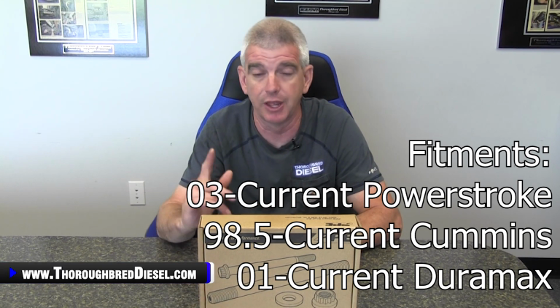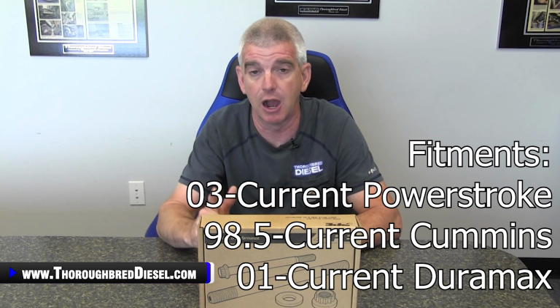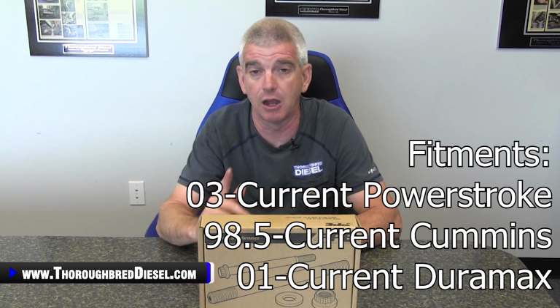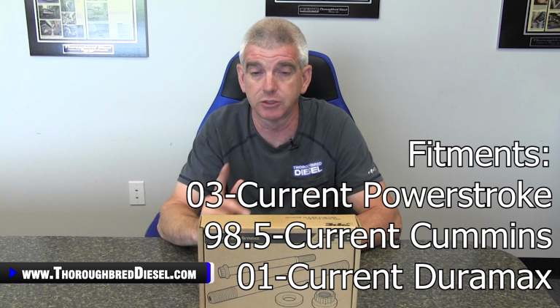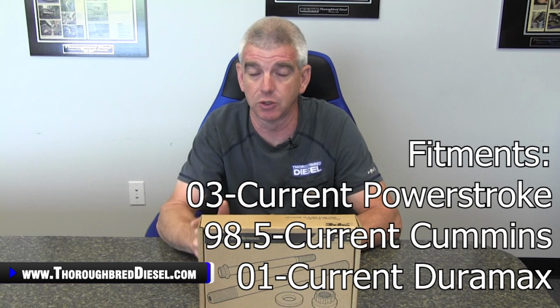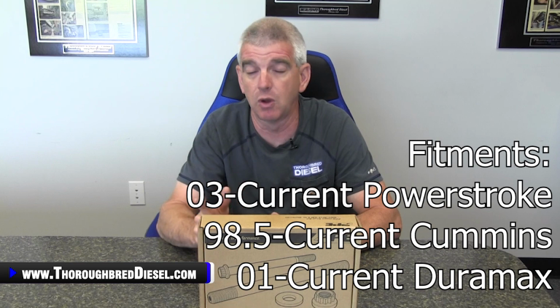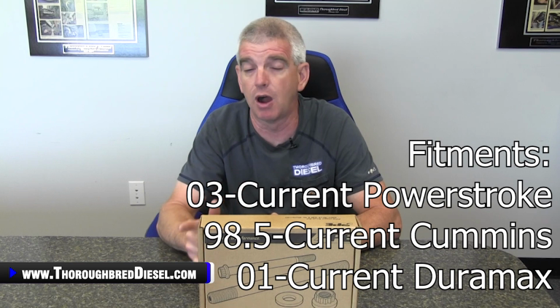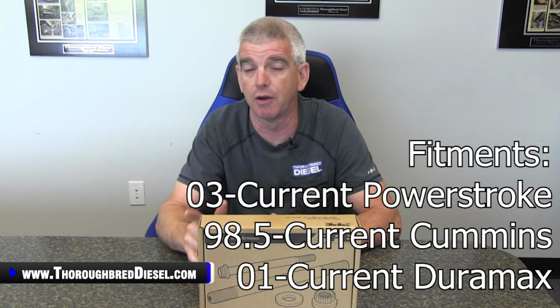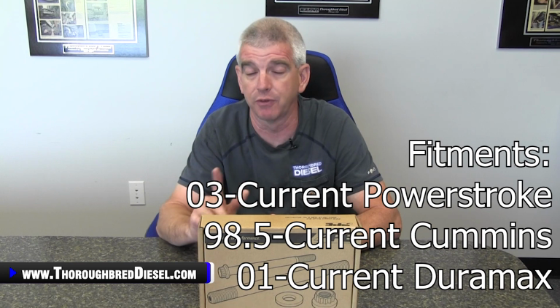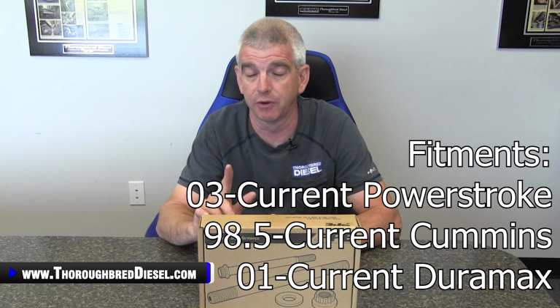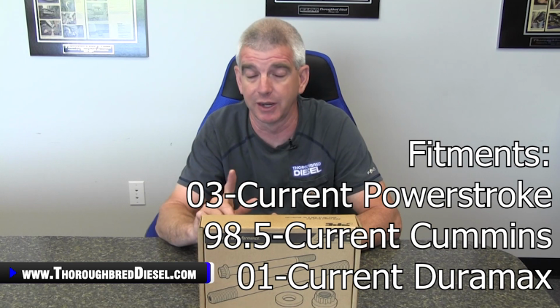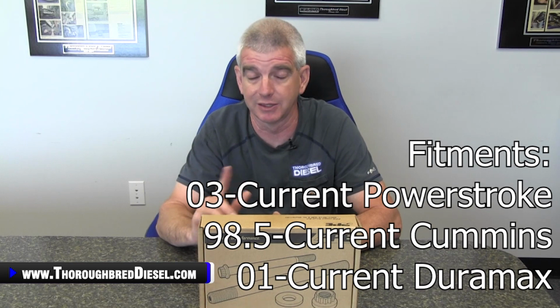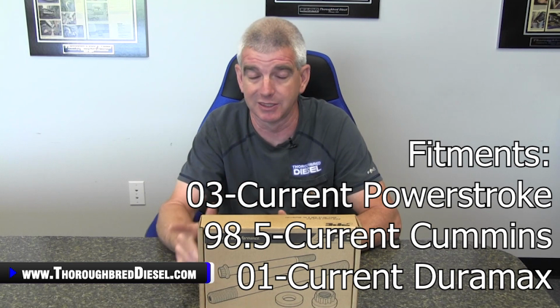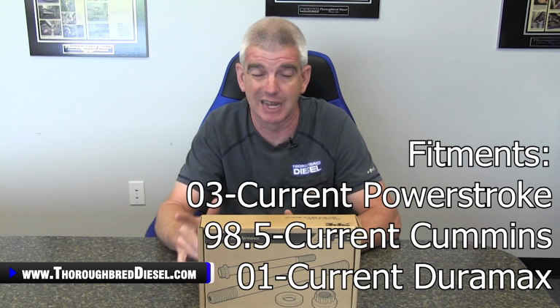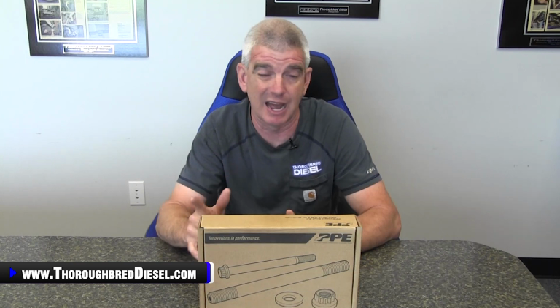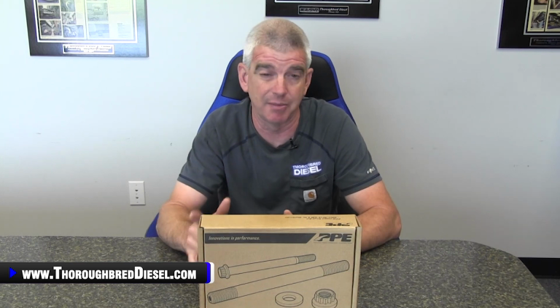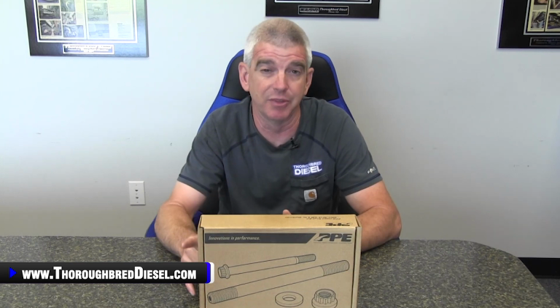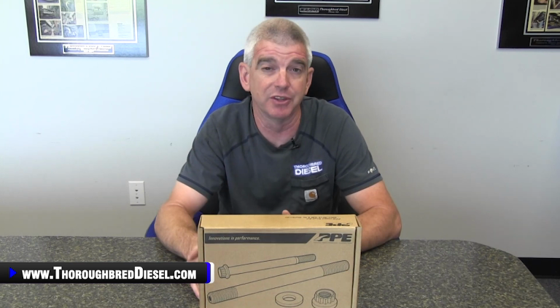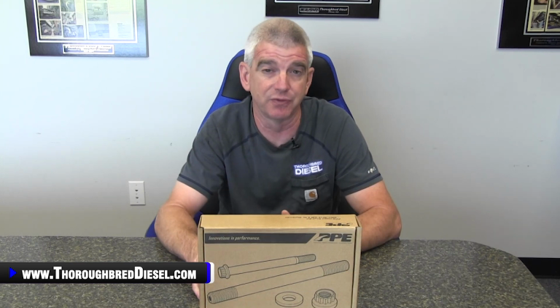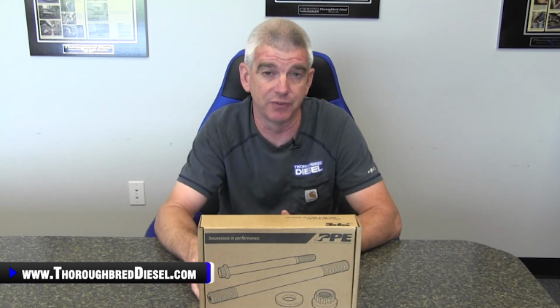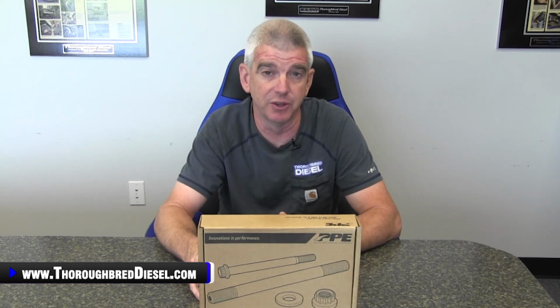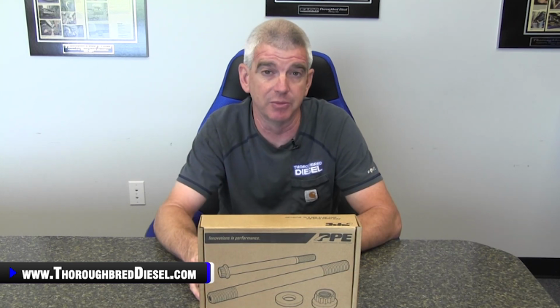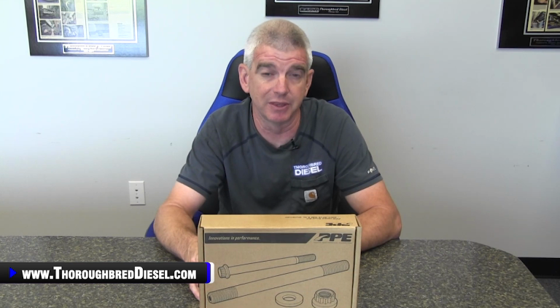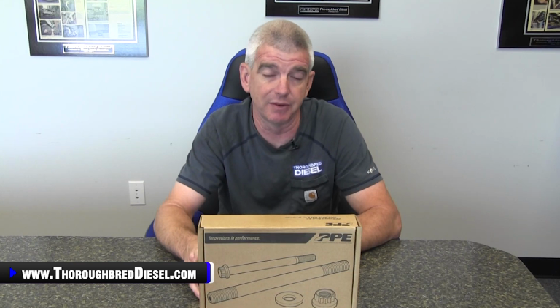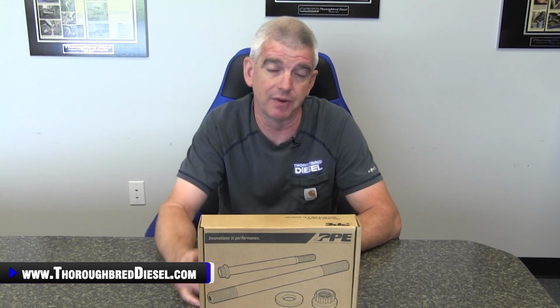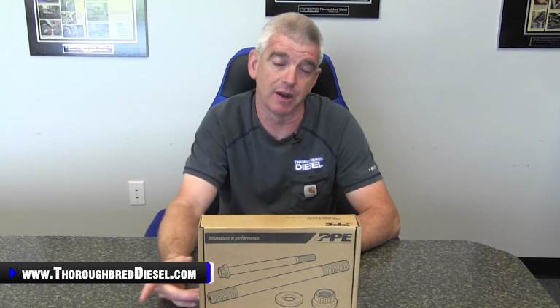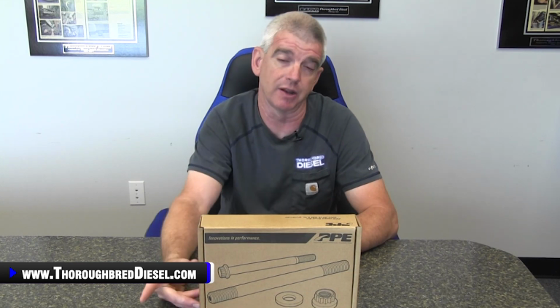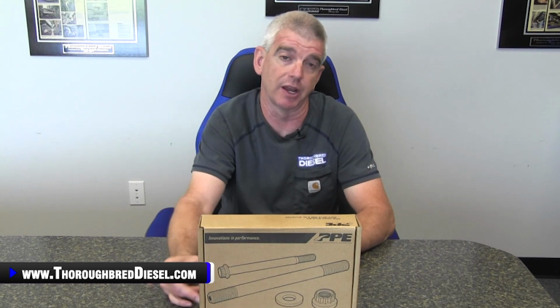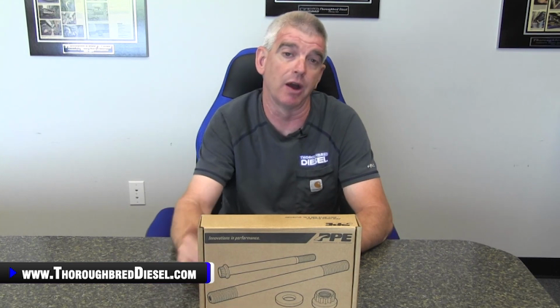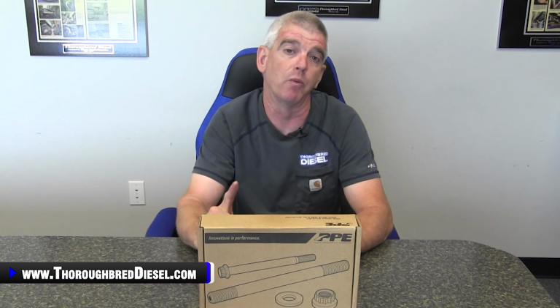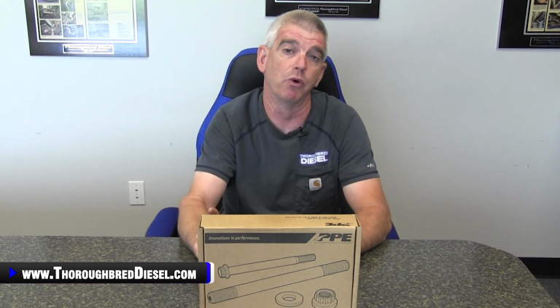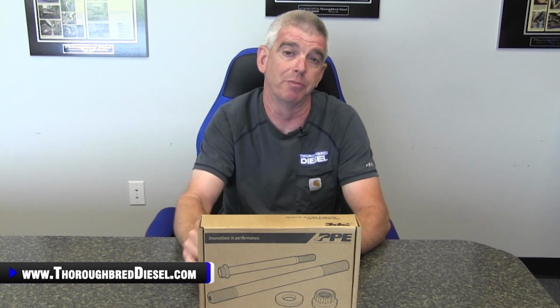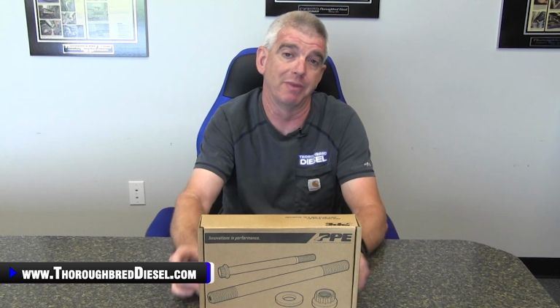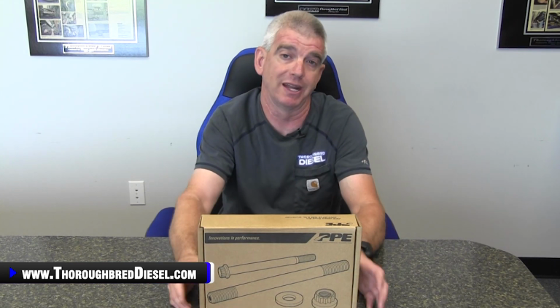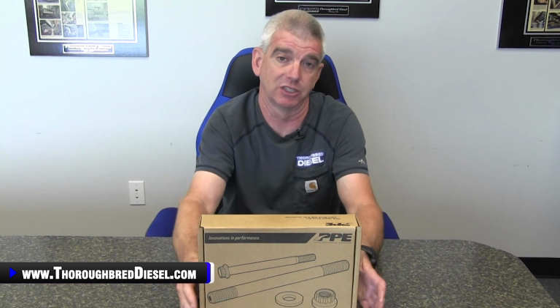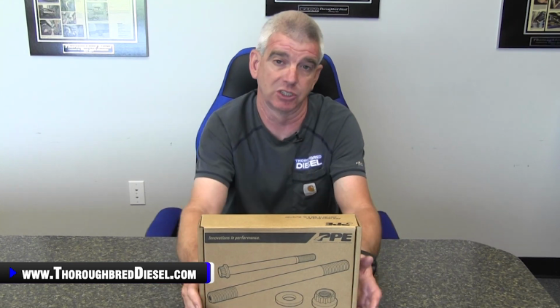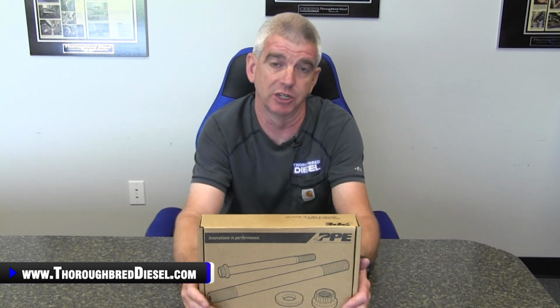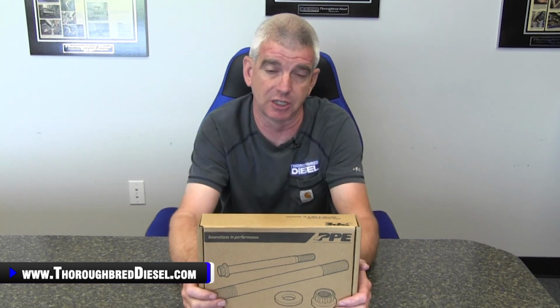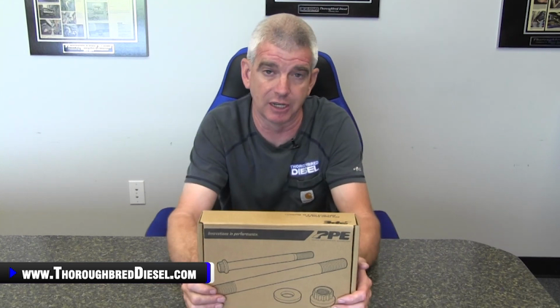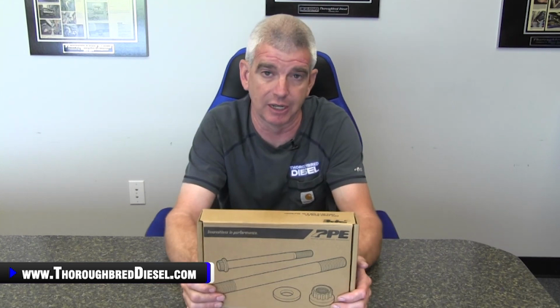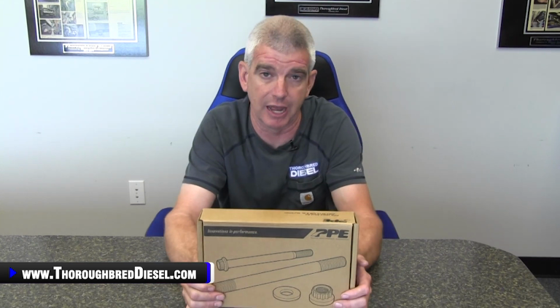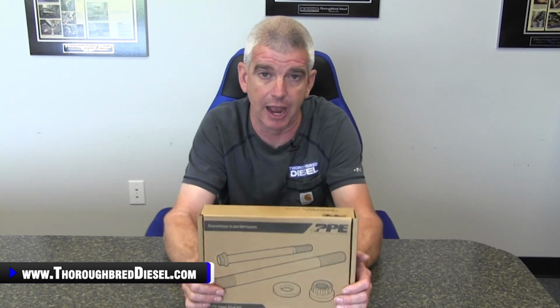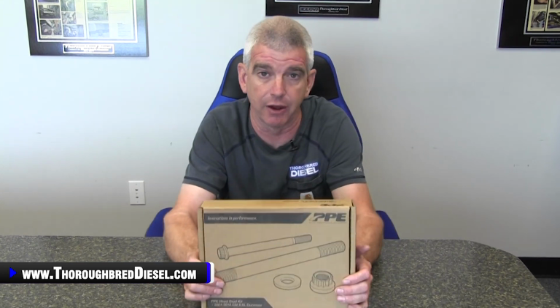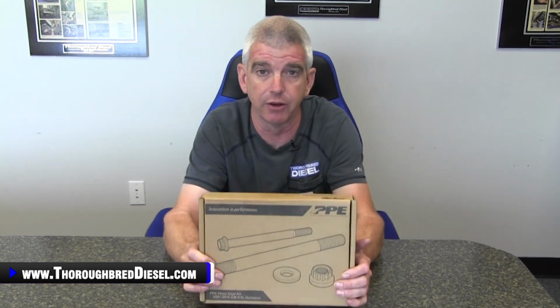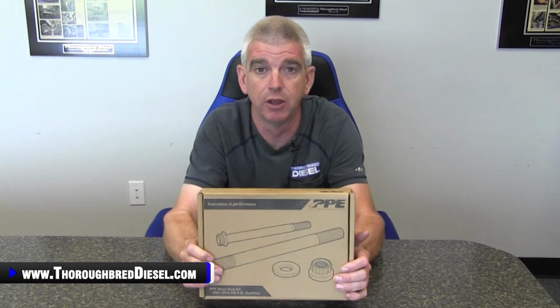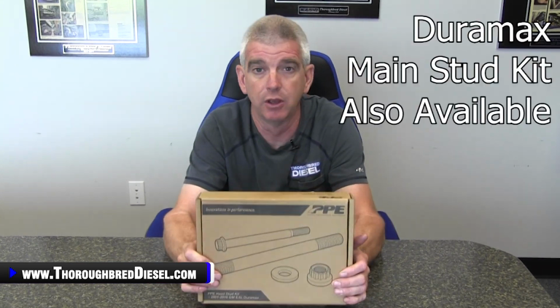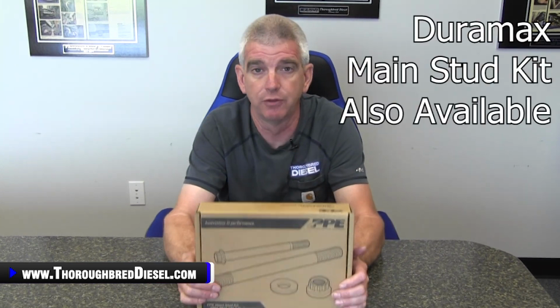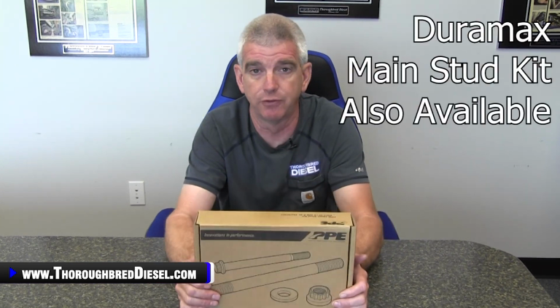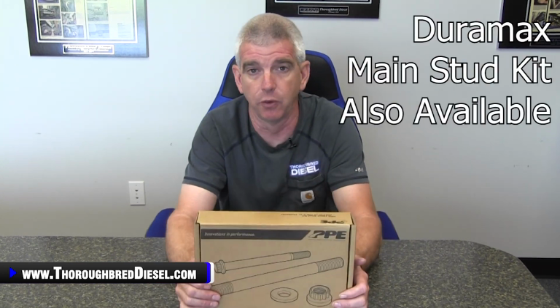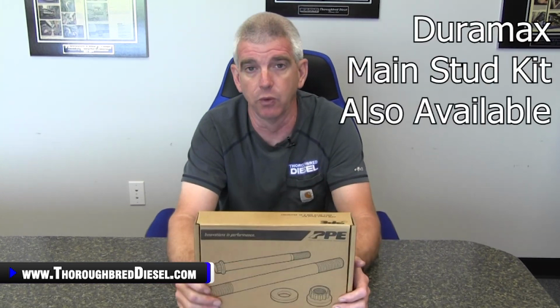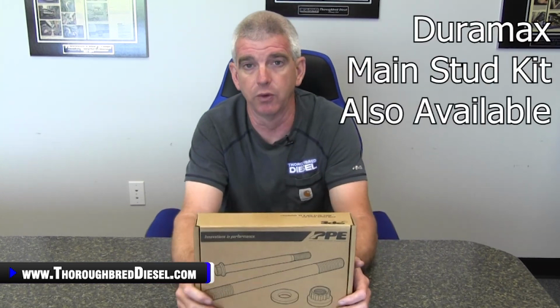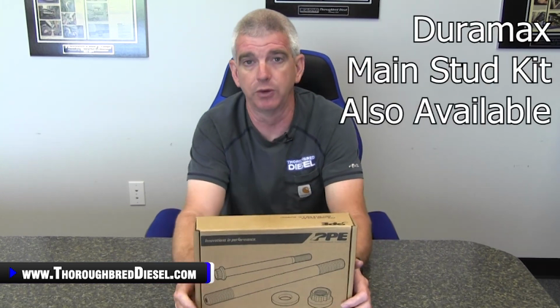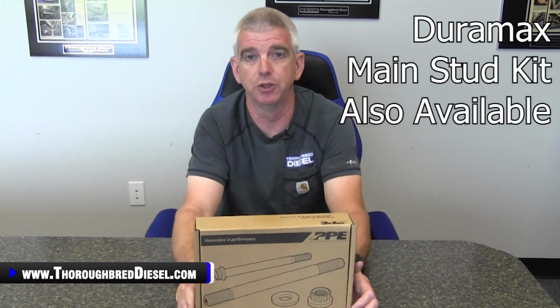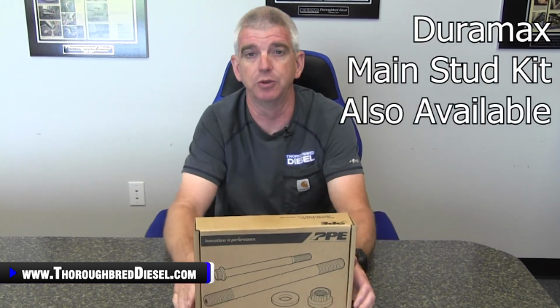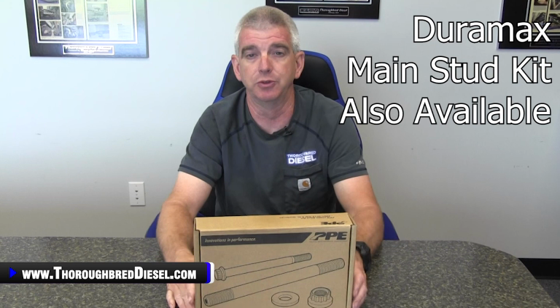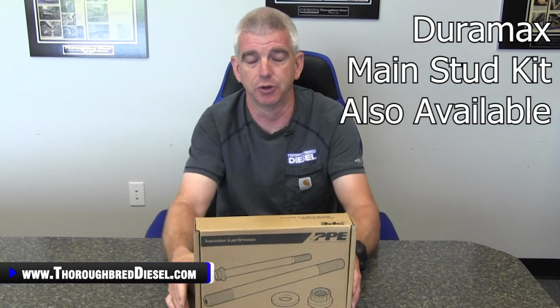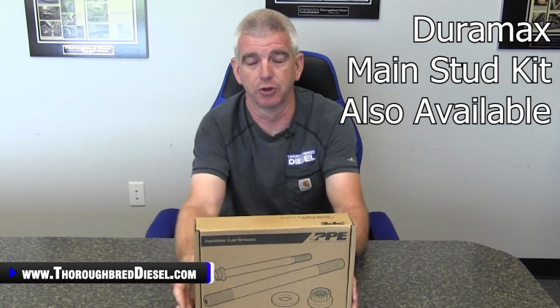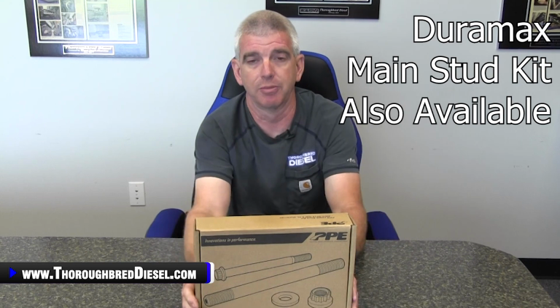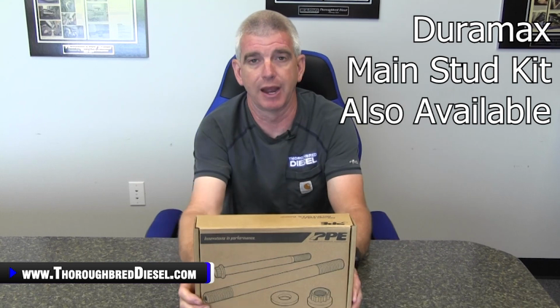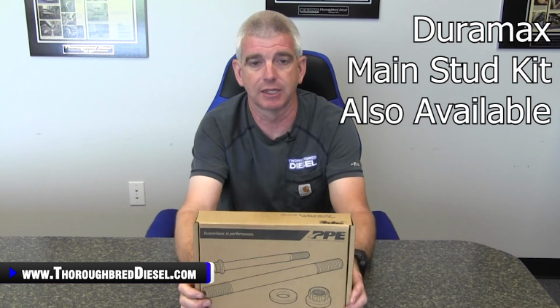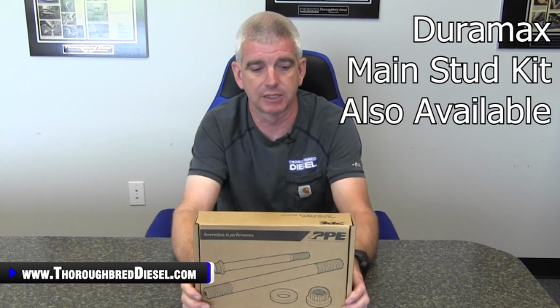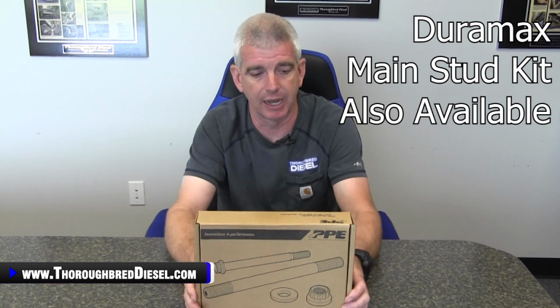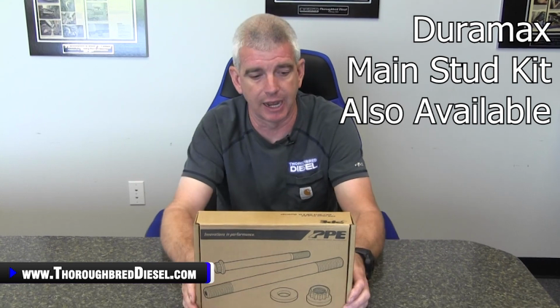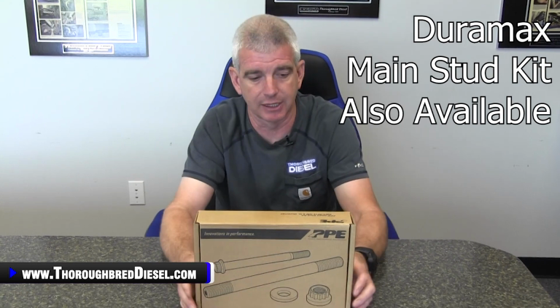They also offer, at the time of this filming, one main stud kit out for you Duramax guys.